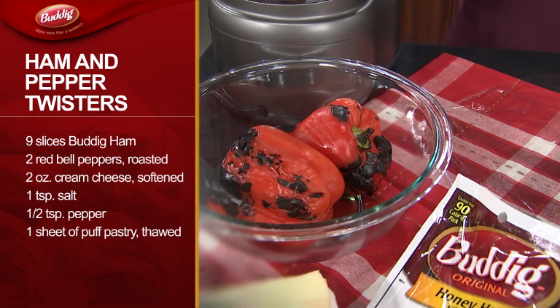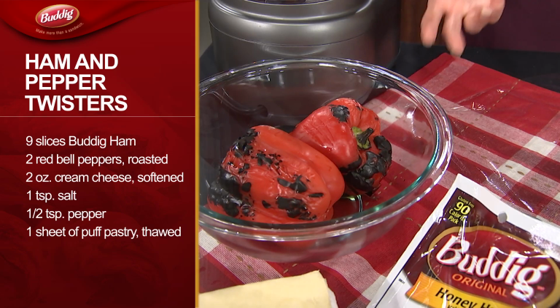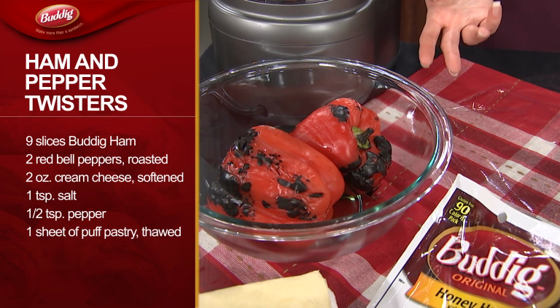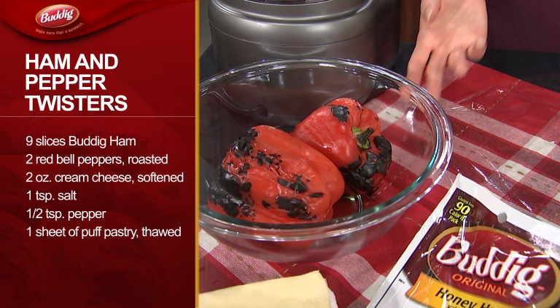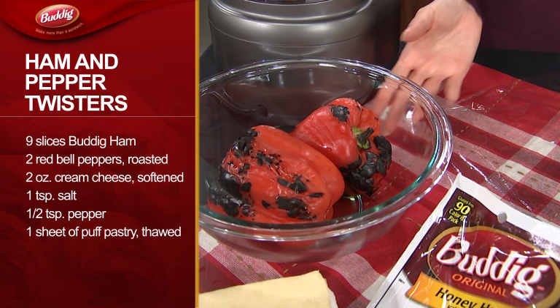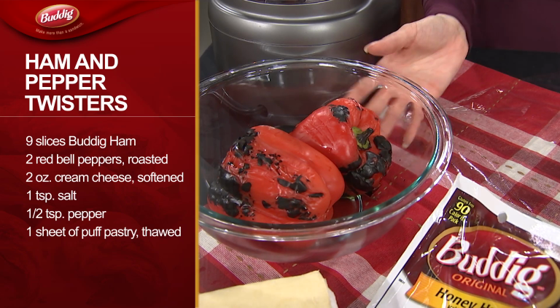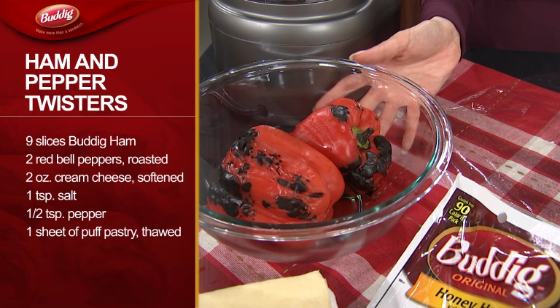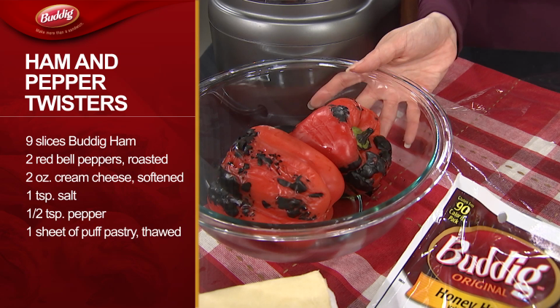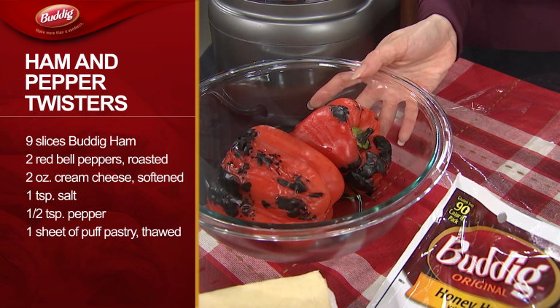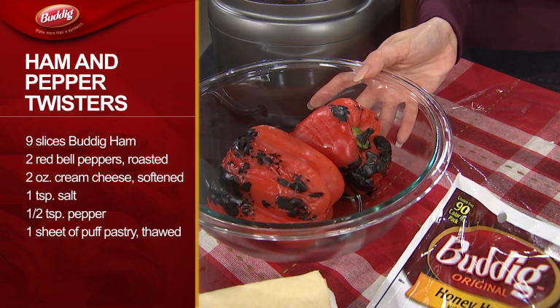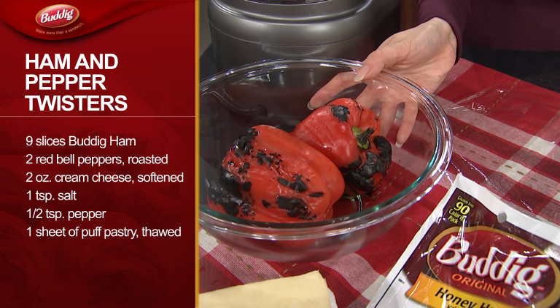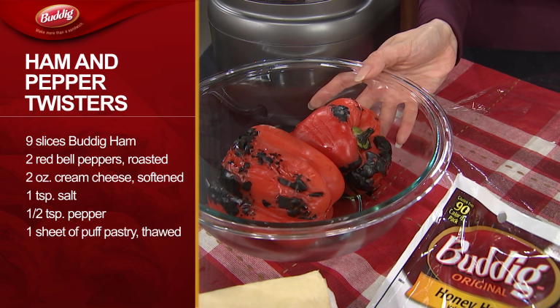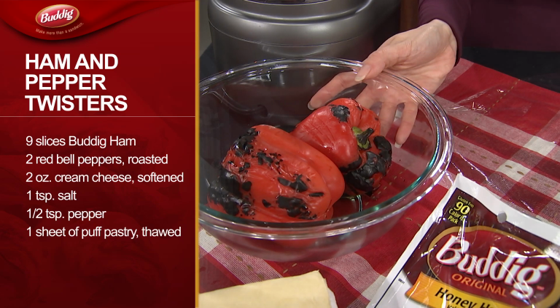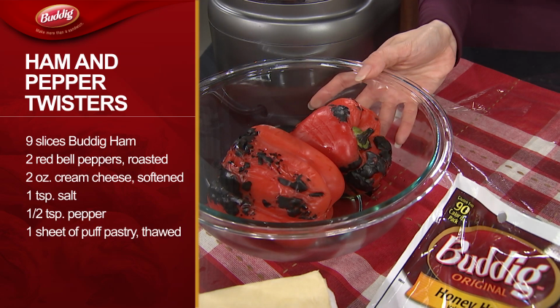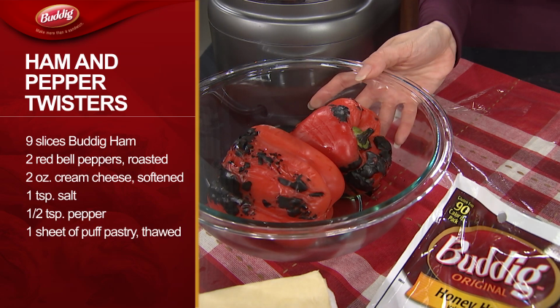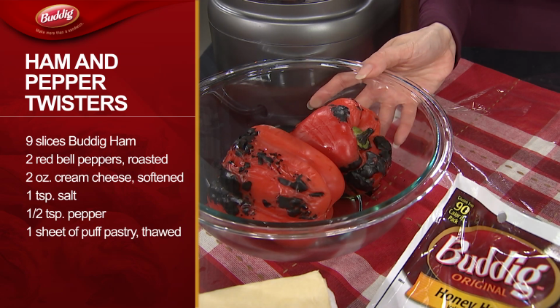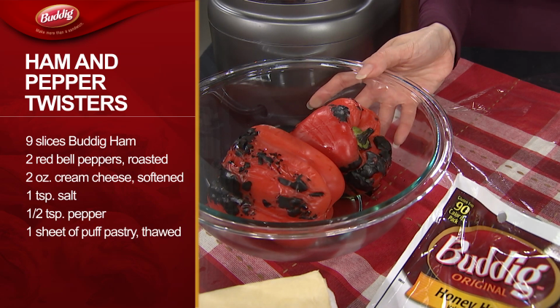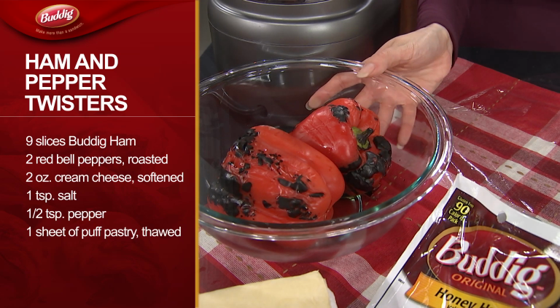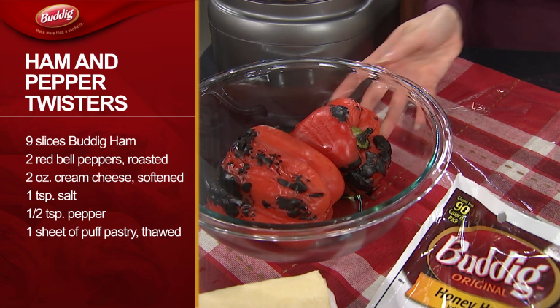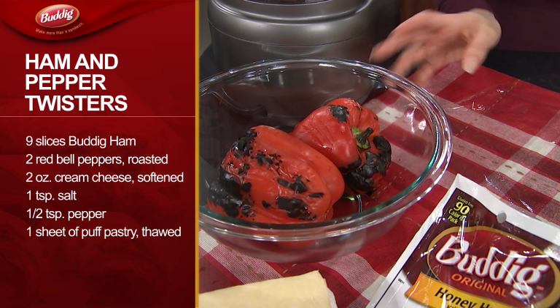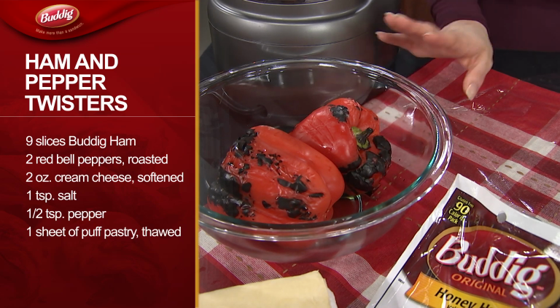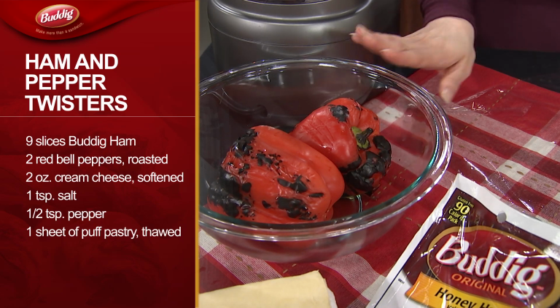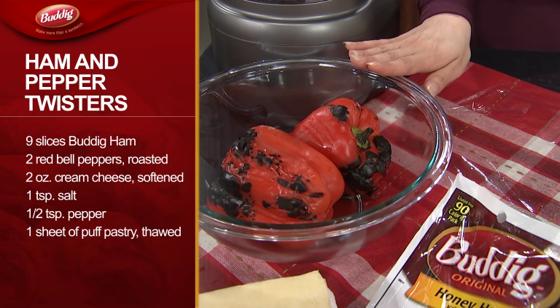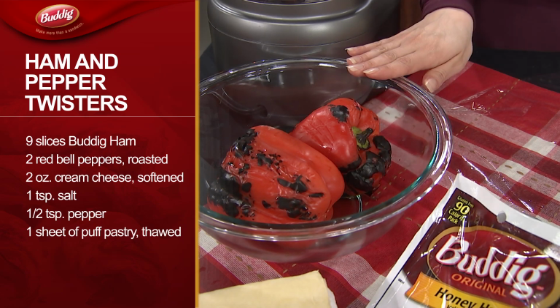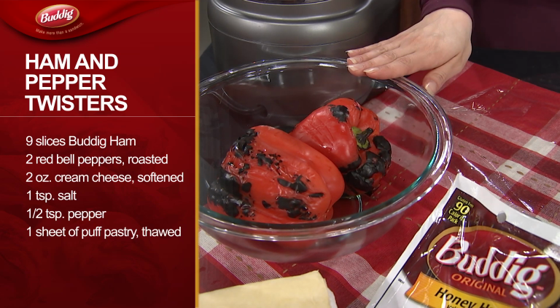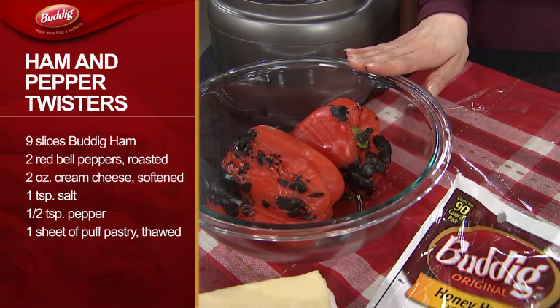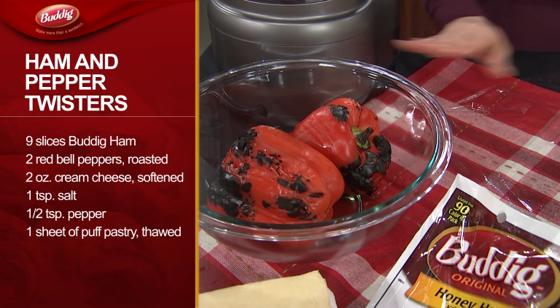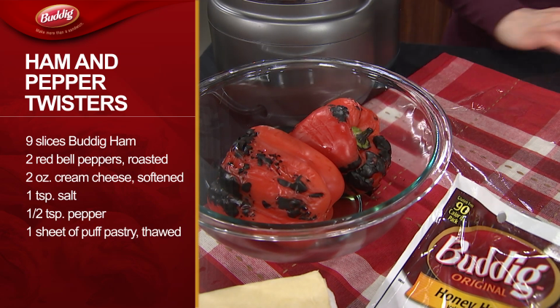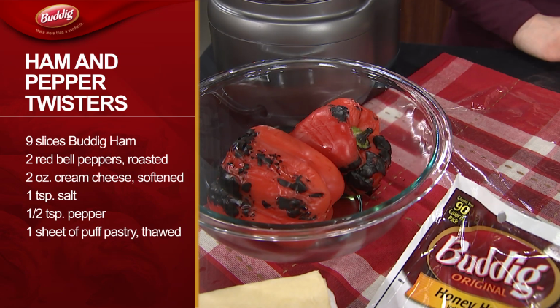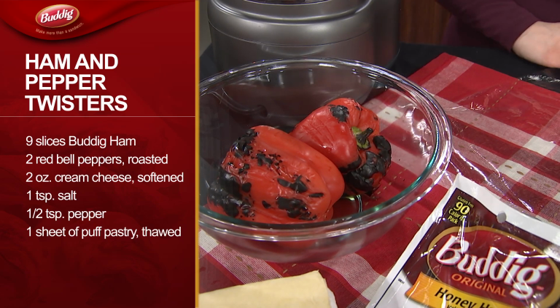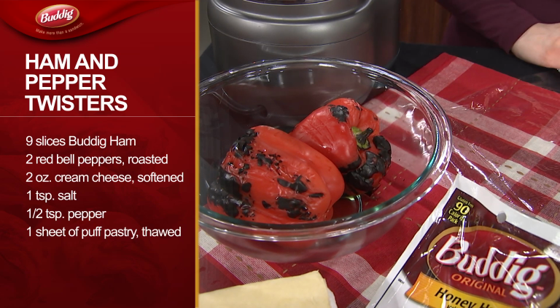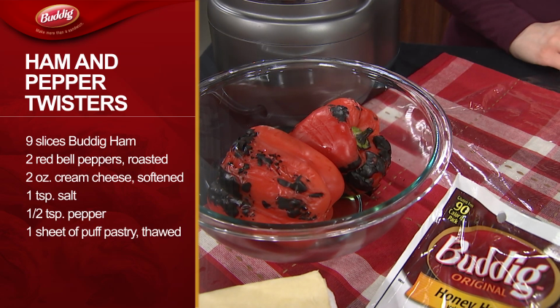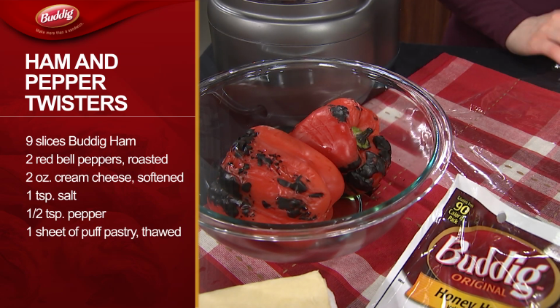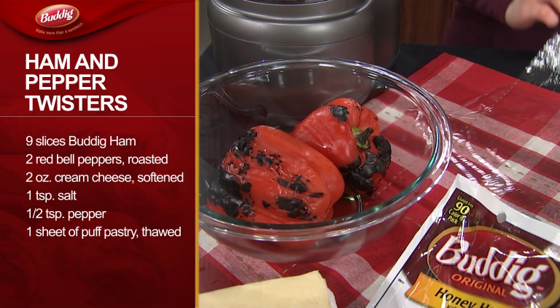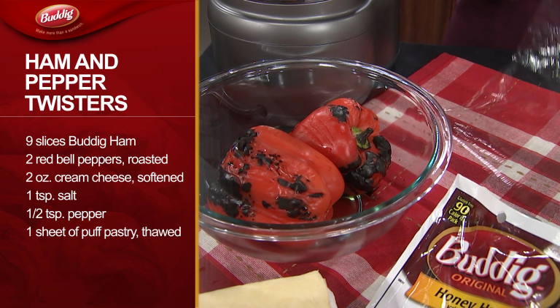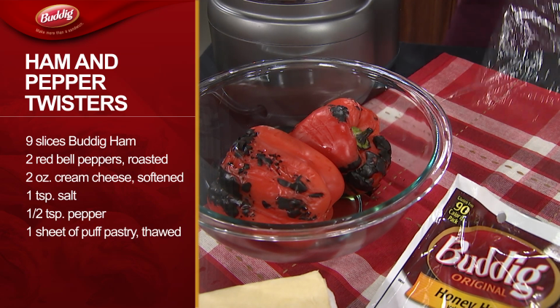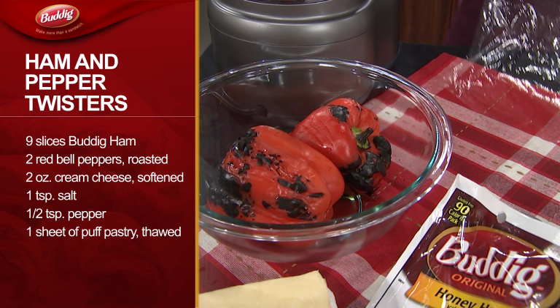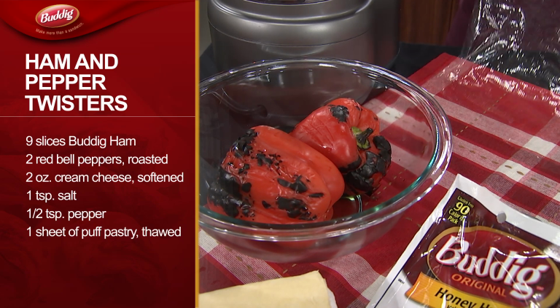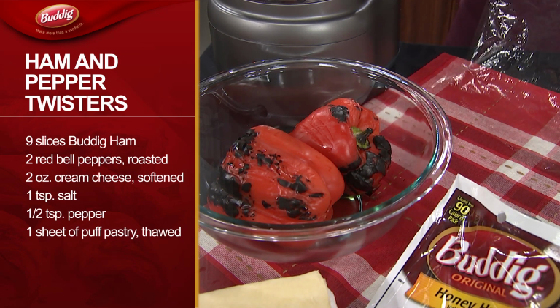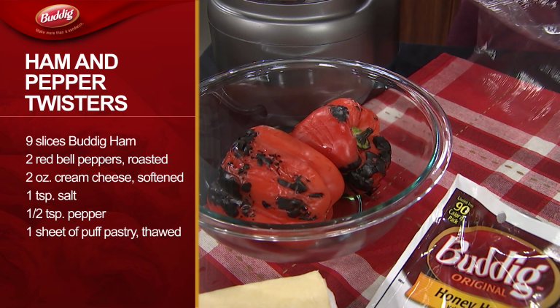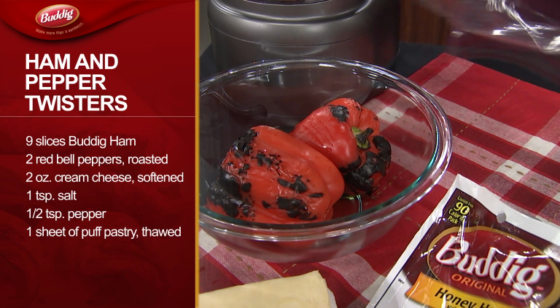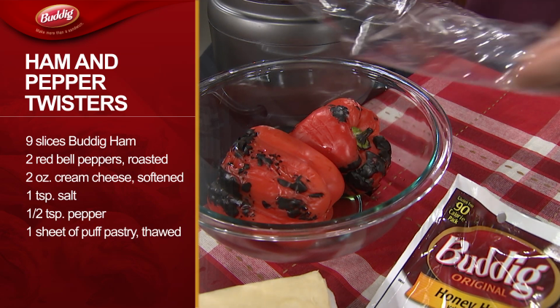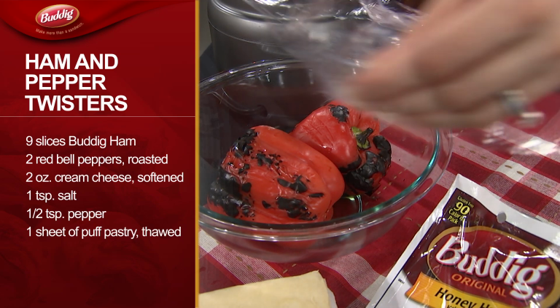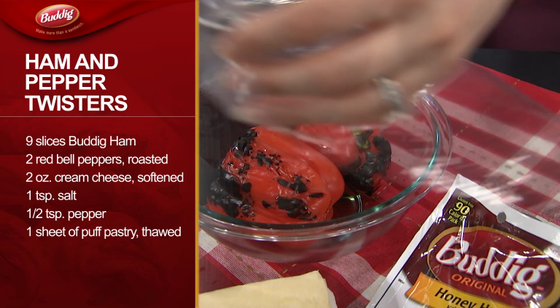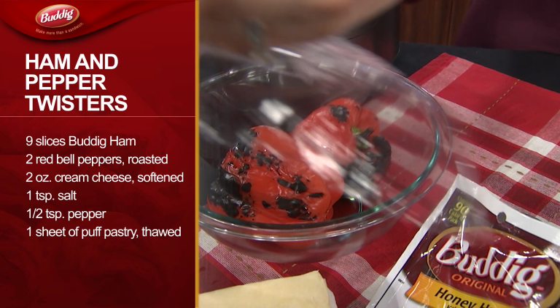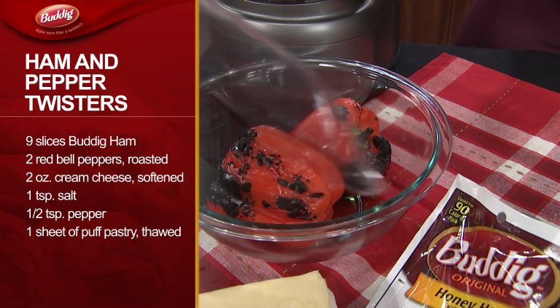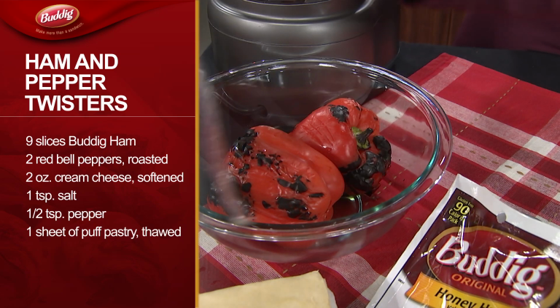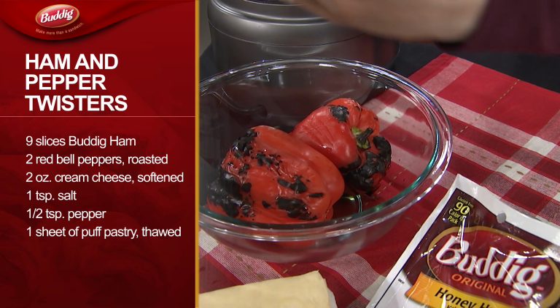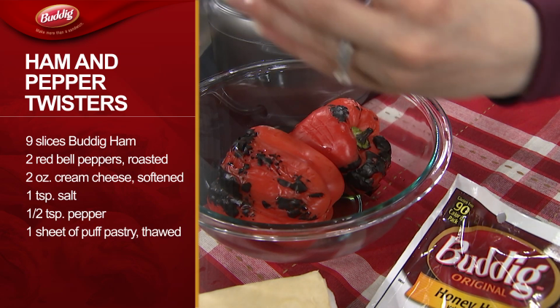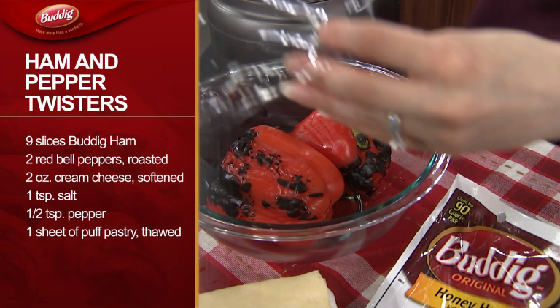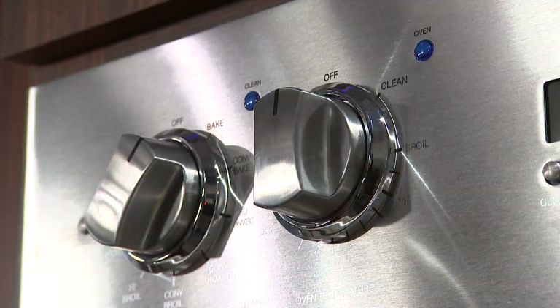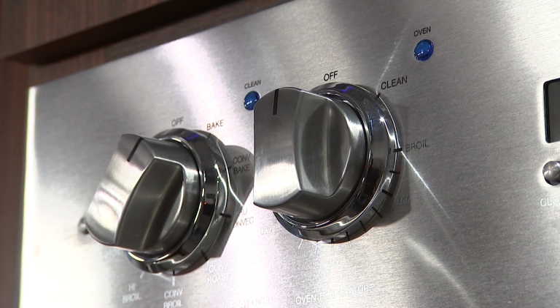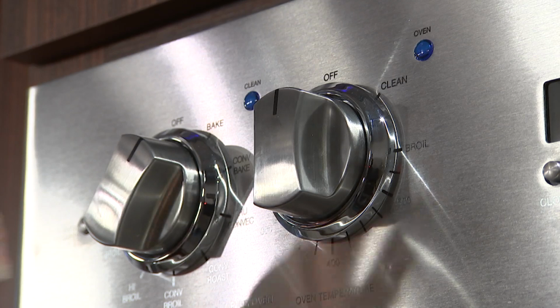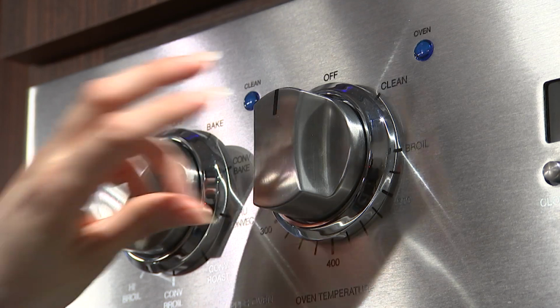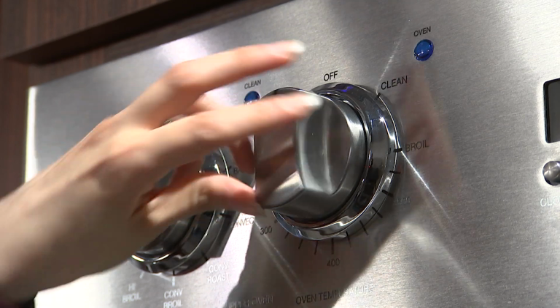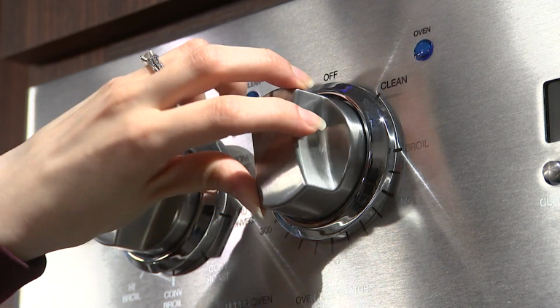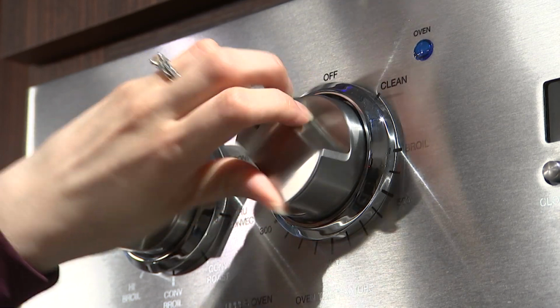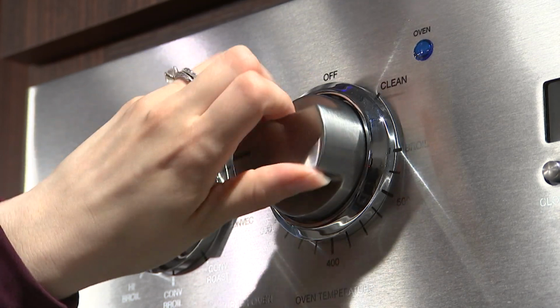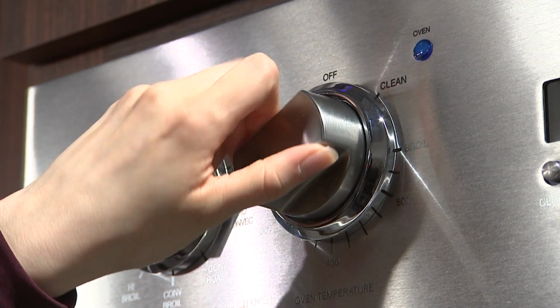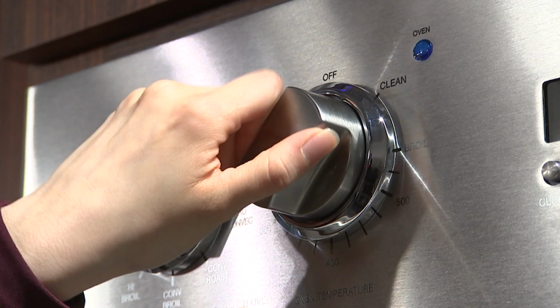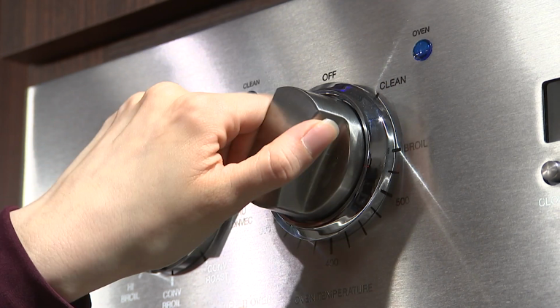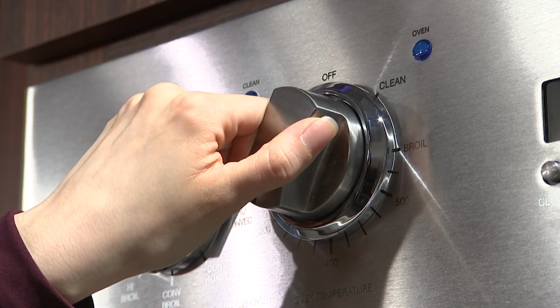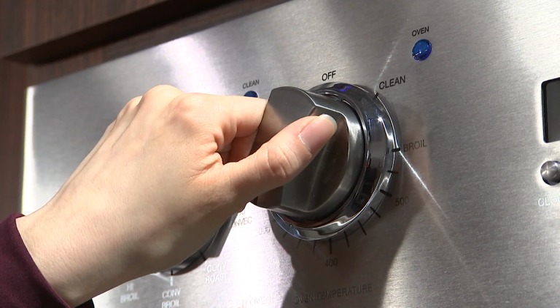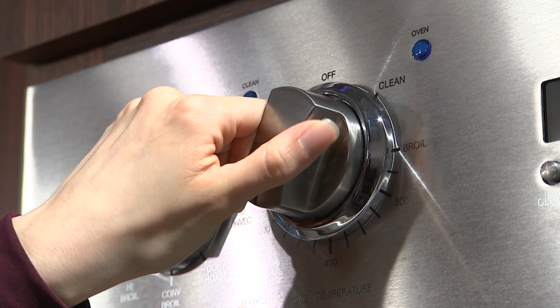First, we roast the red bell peppers until they're charred. Then we place them in a bowl and cover them for five minutes. Preheat the oven to 375.